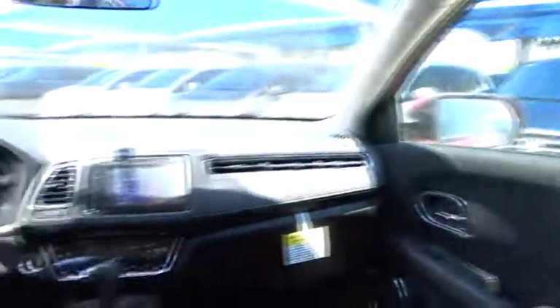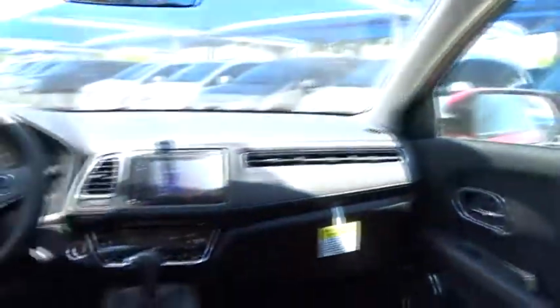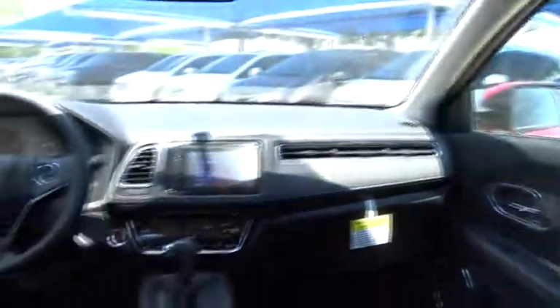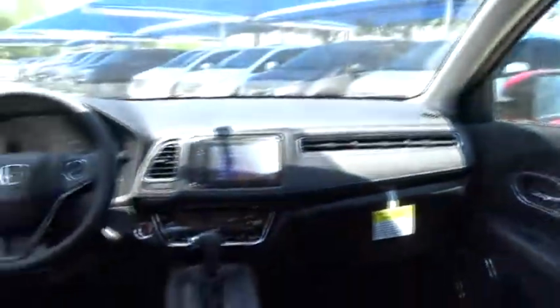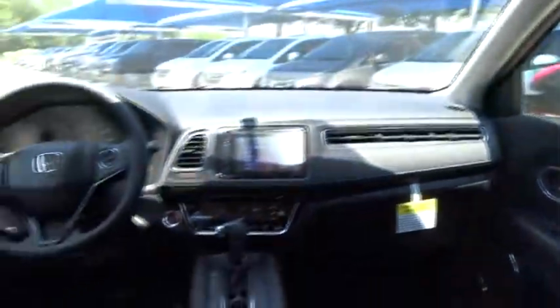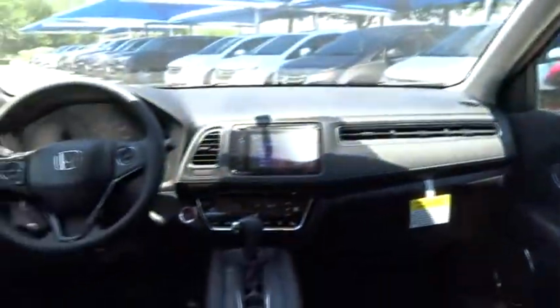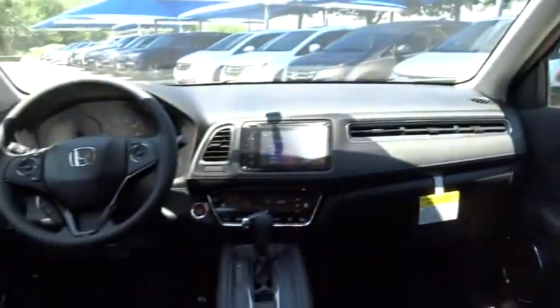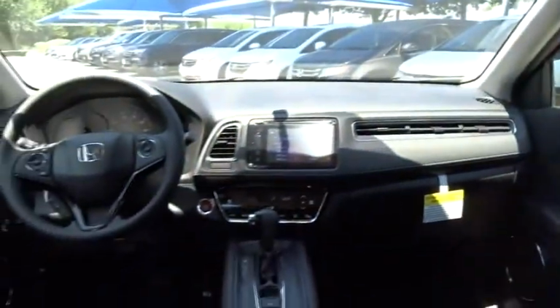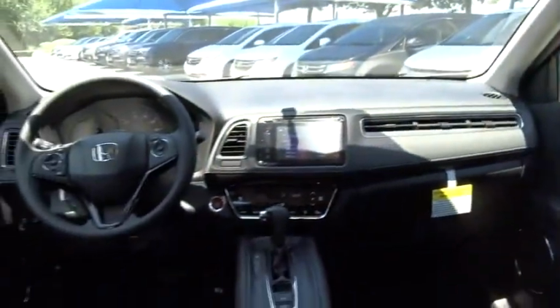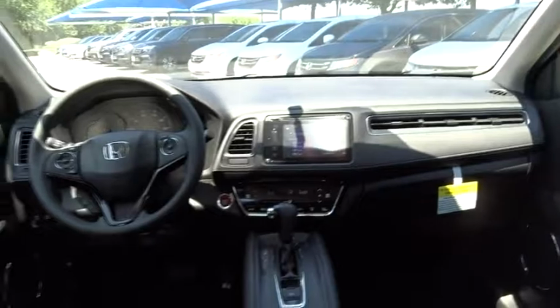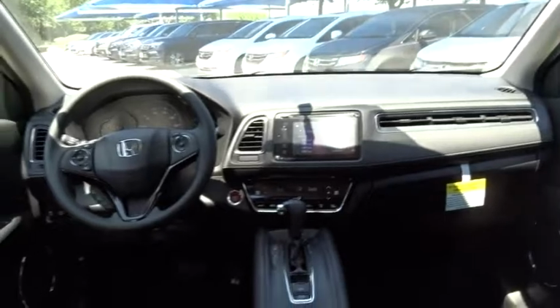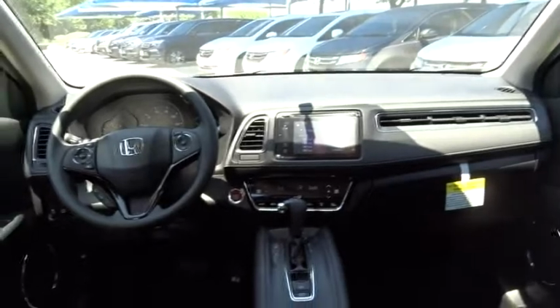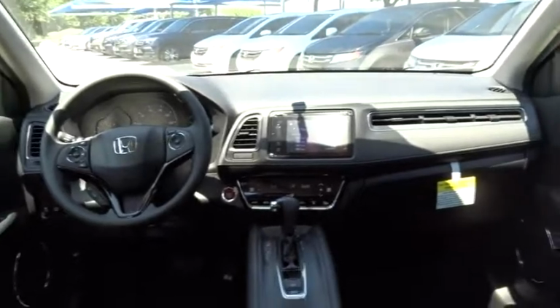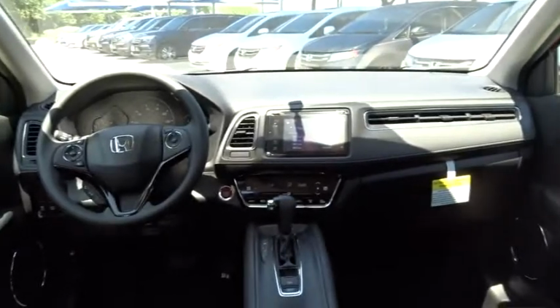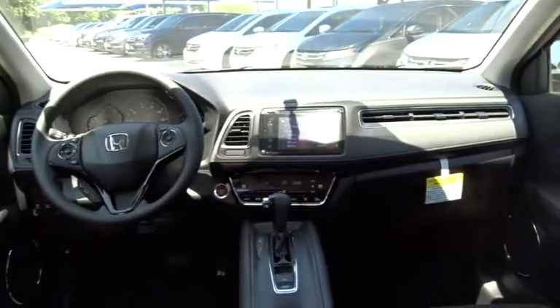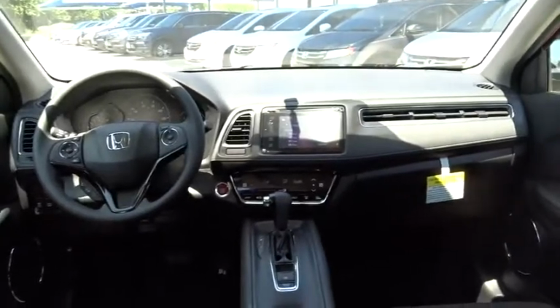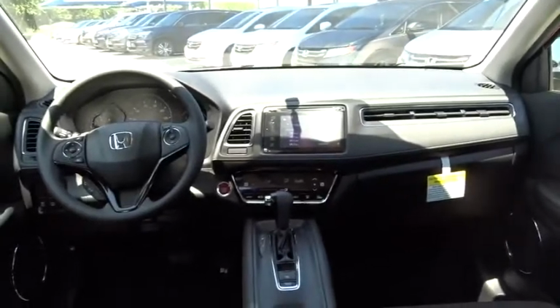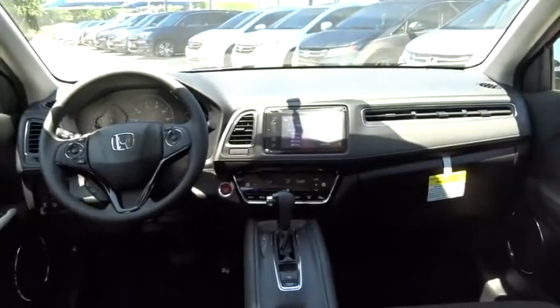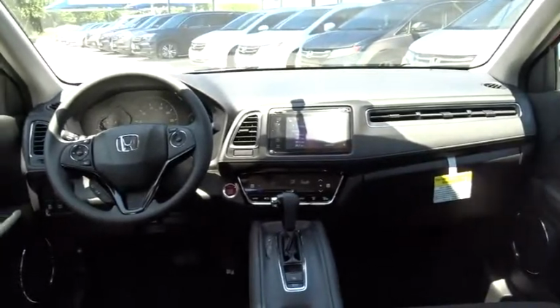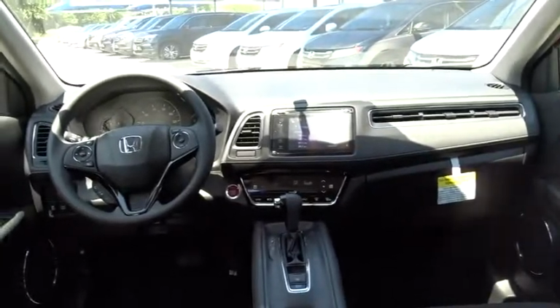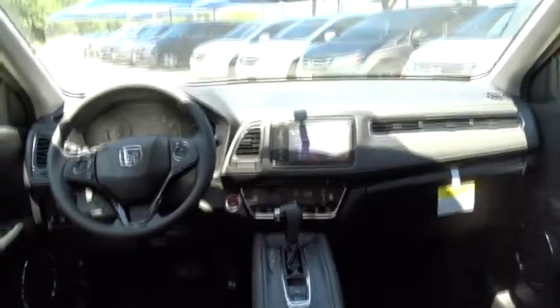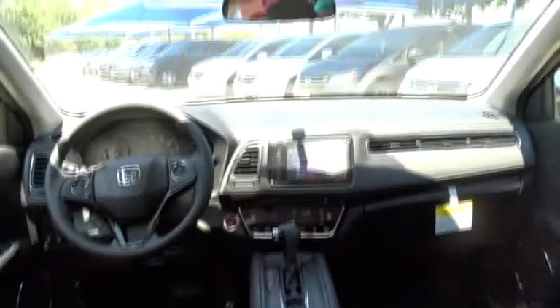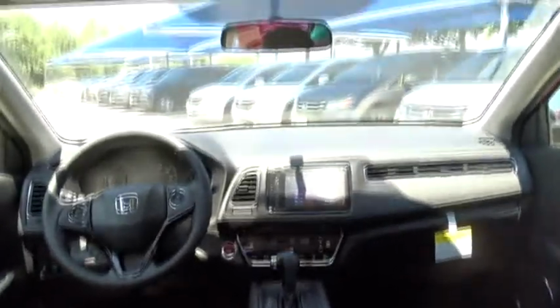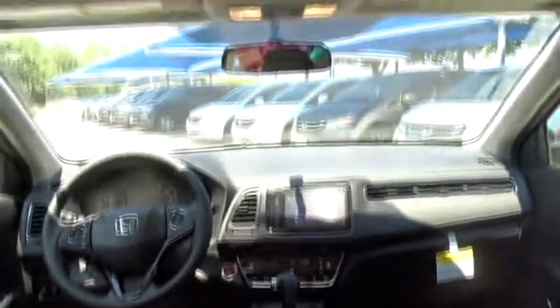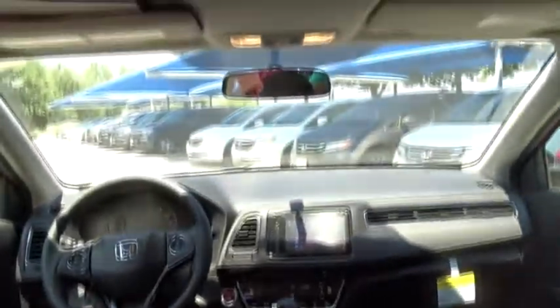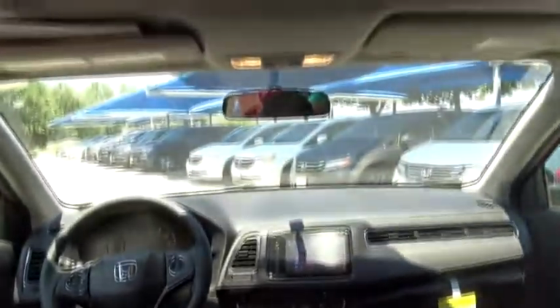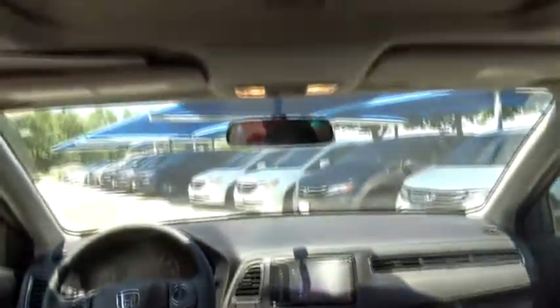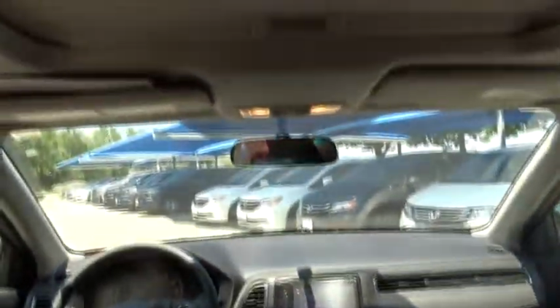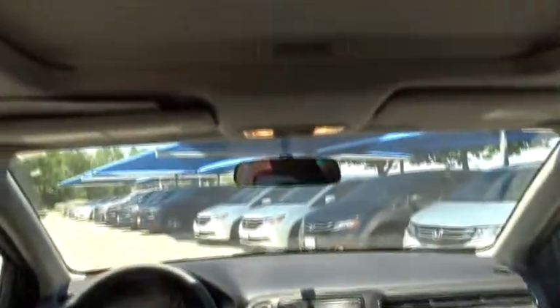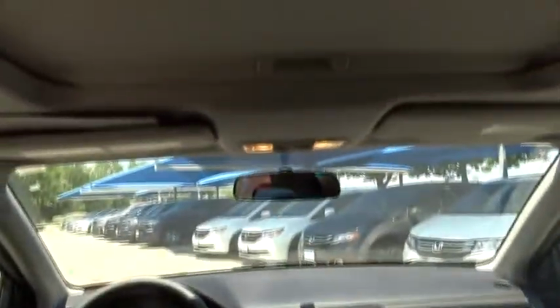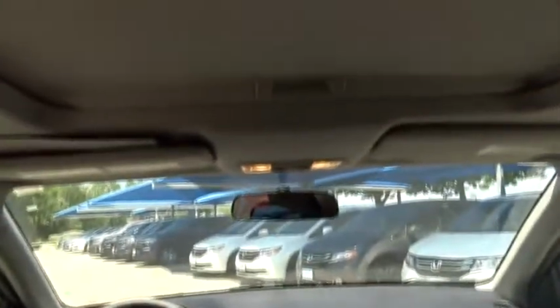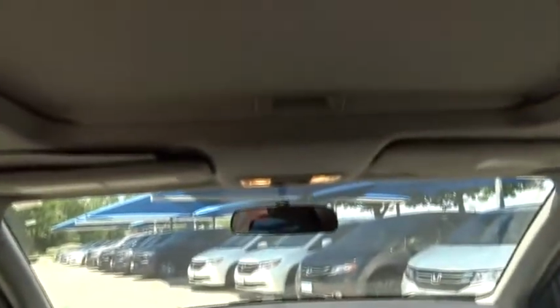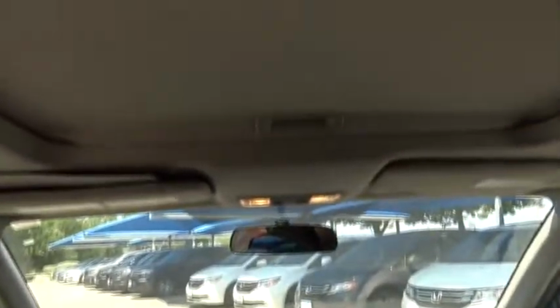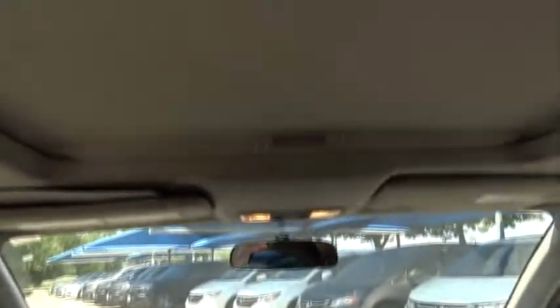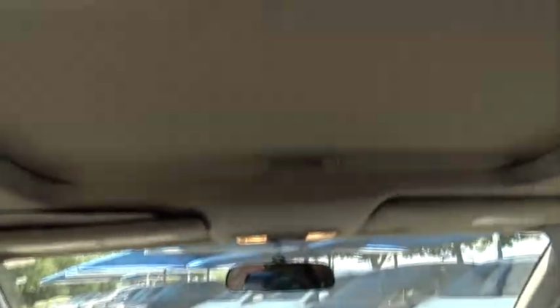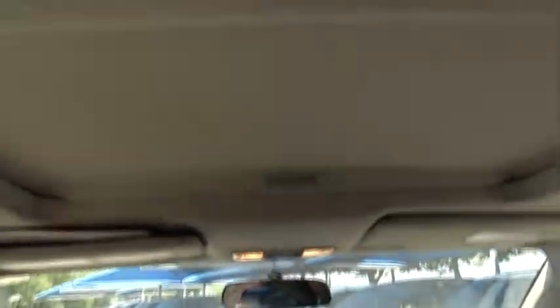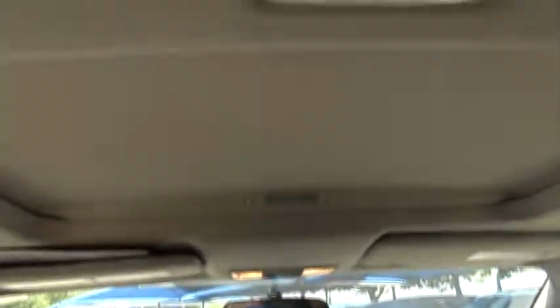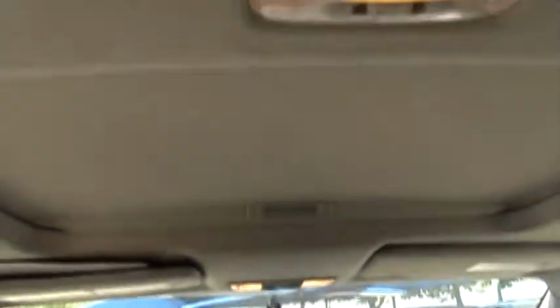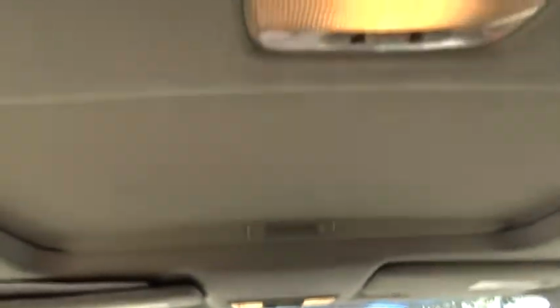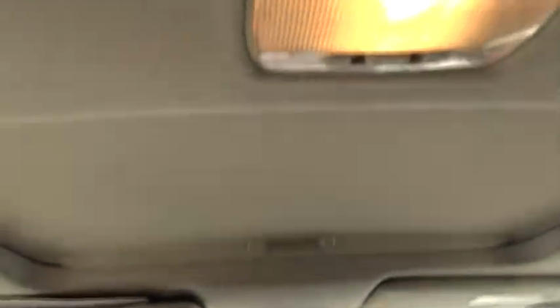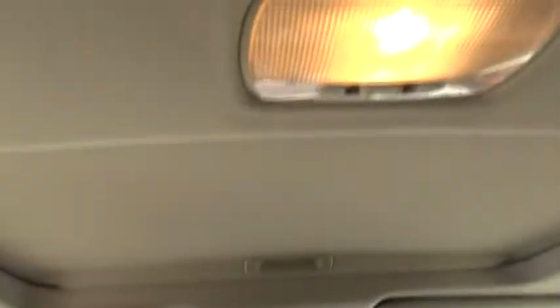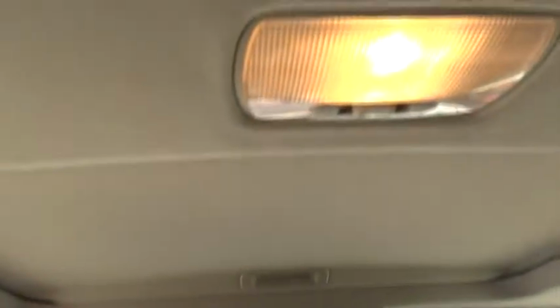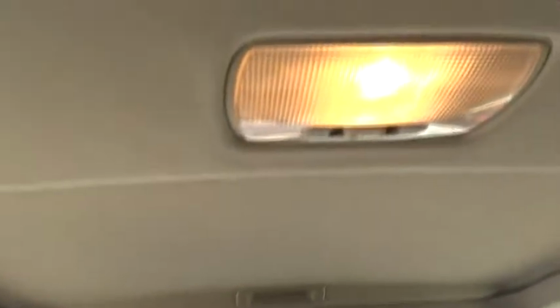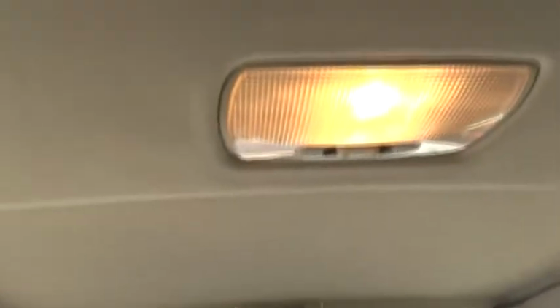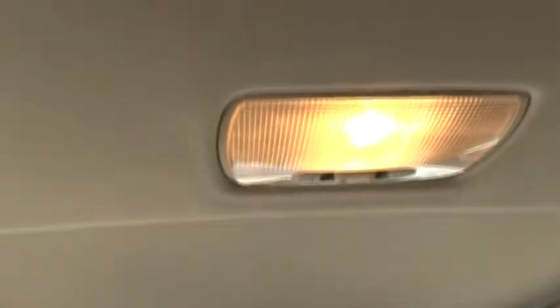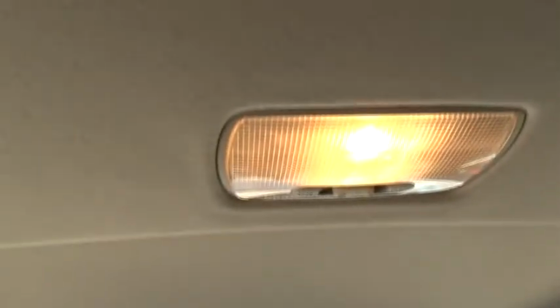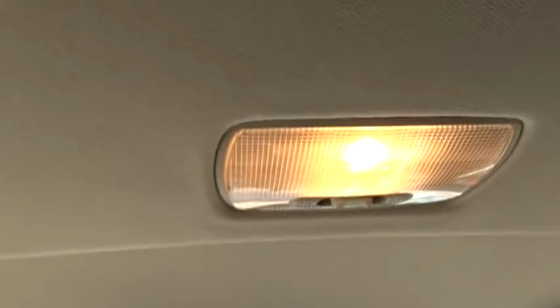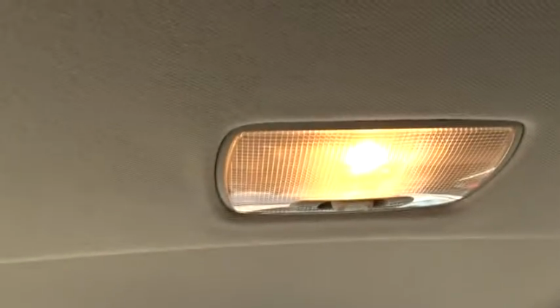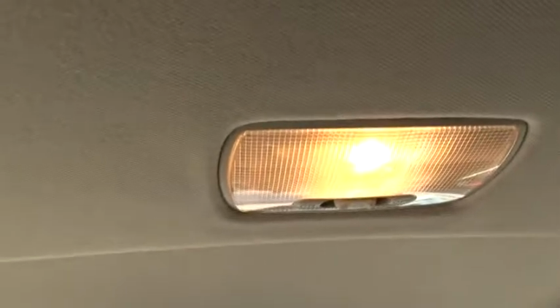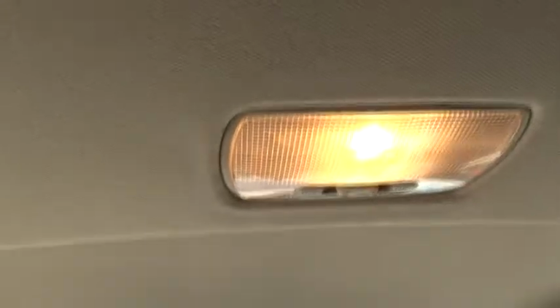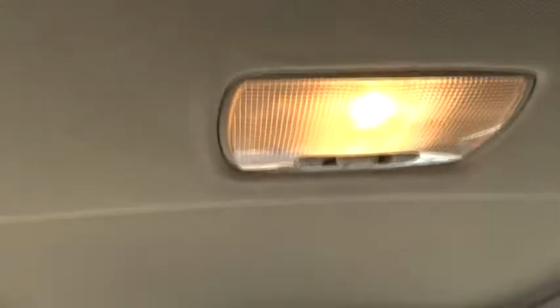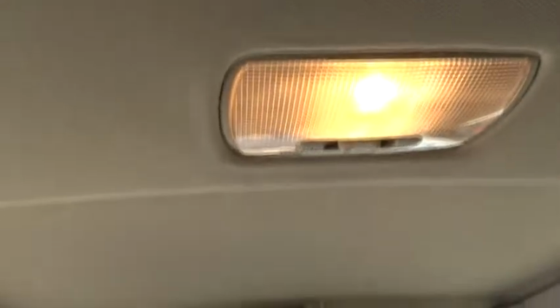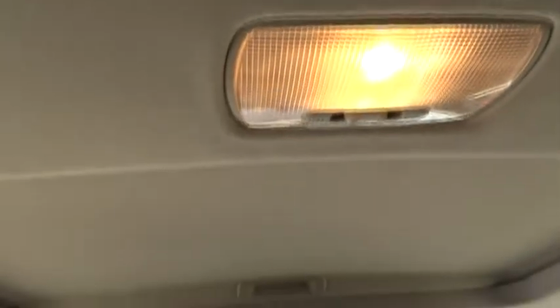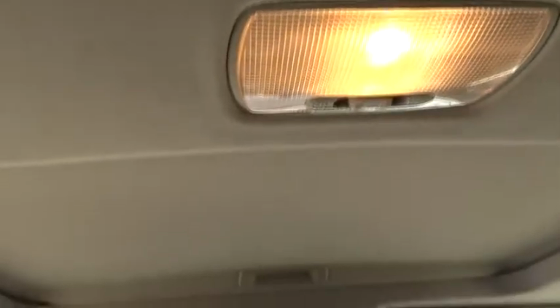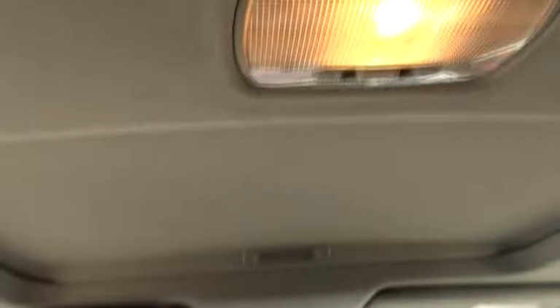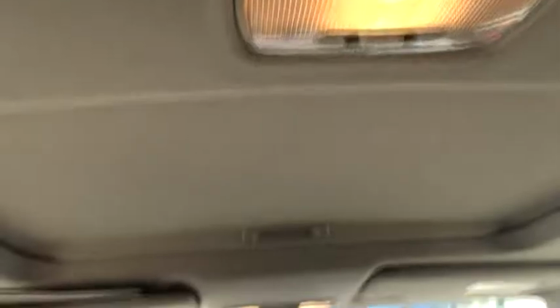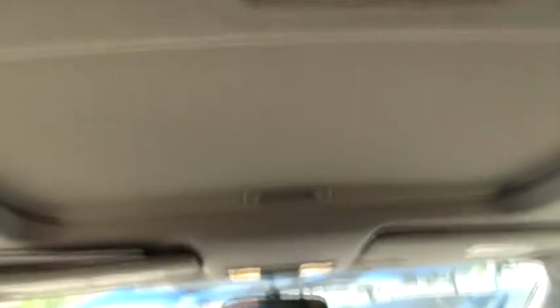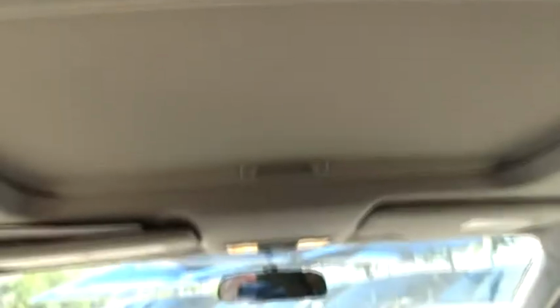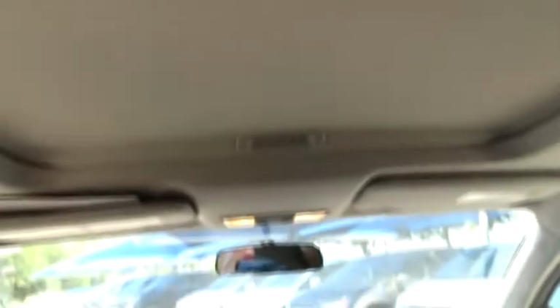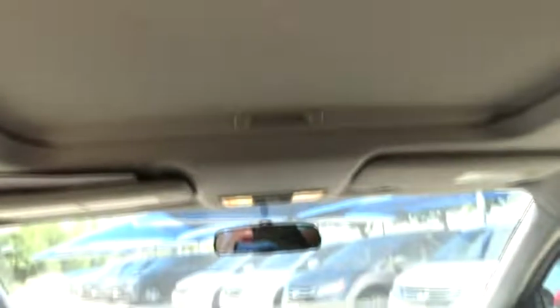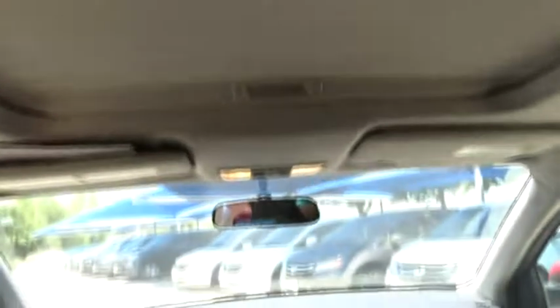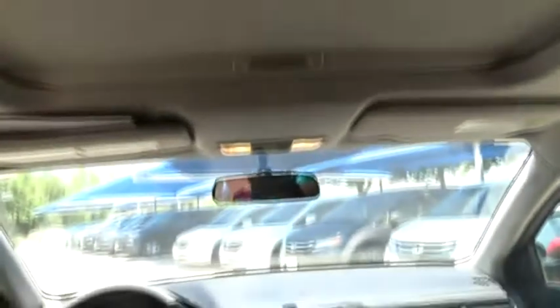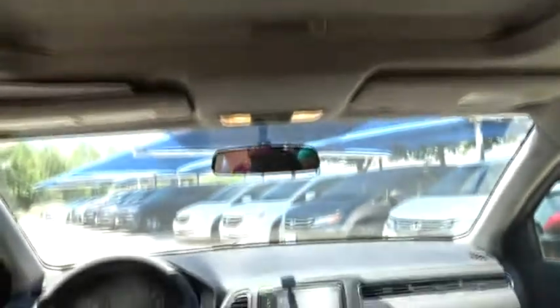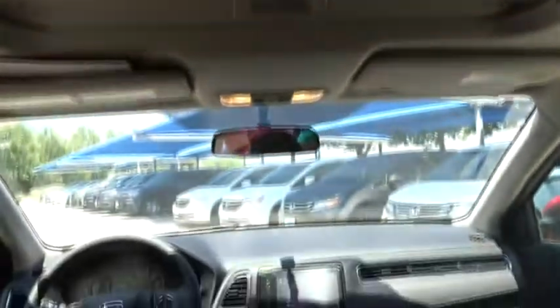Keyless start, floor mats, cruise control, climate control, AM-FM stereo radio, rear defrost, front-wheel drive.